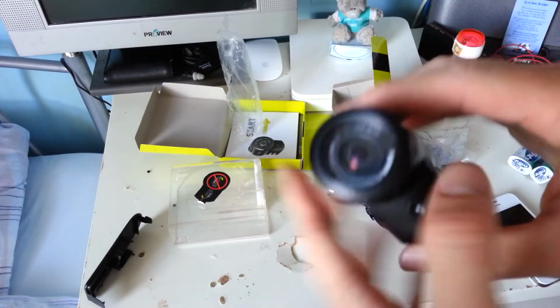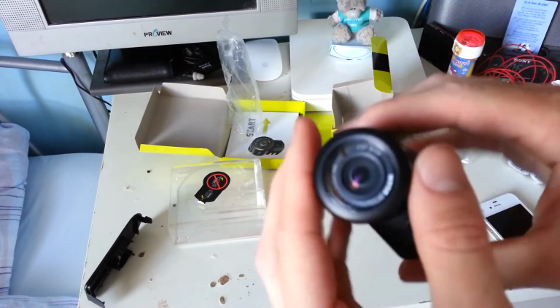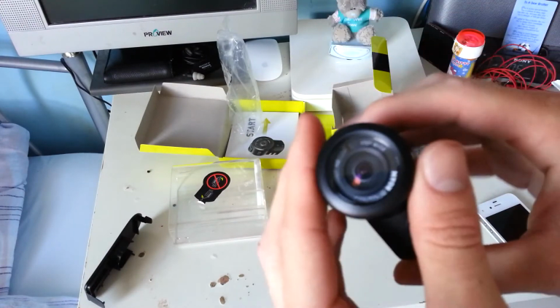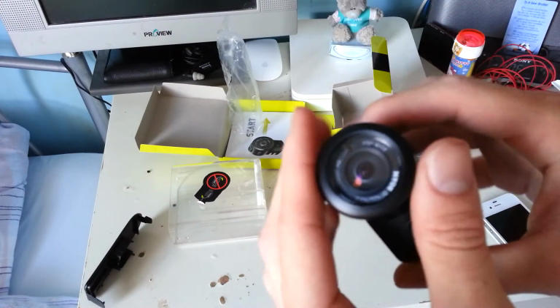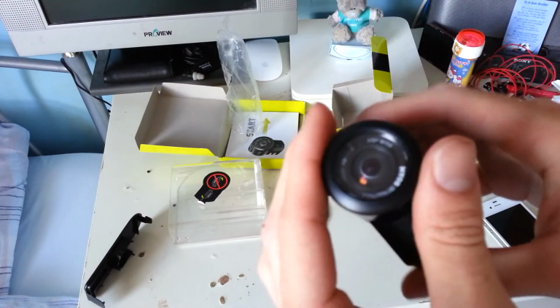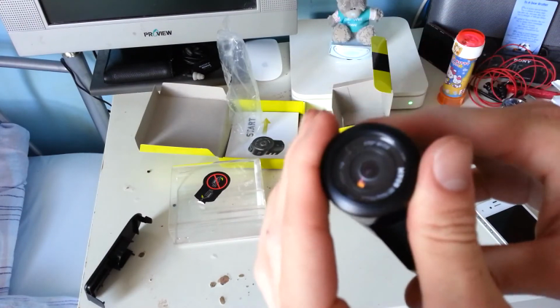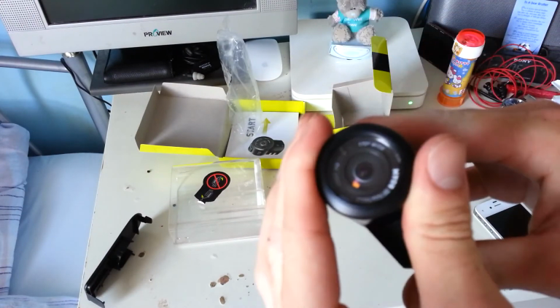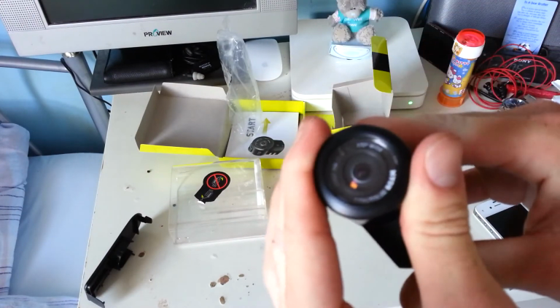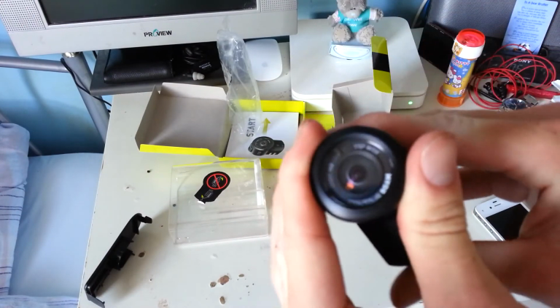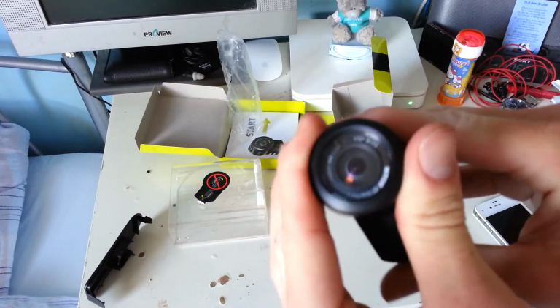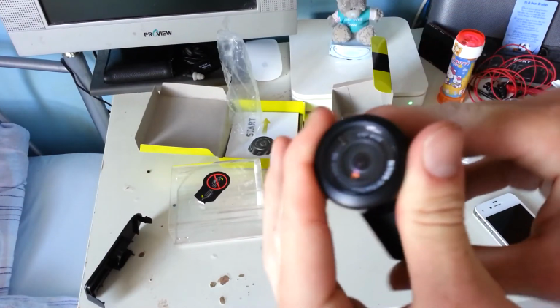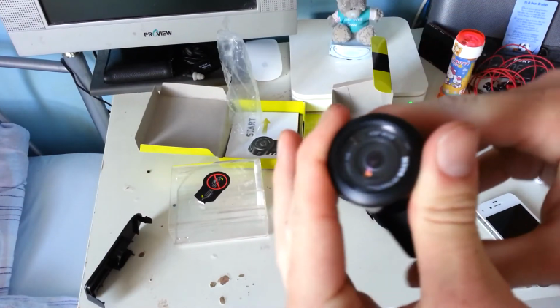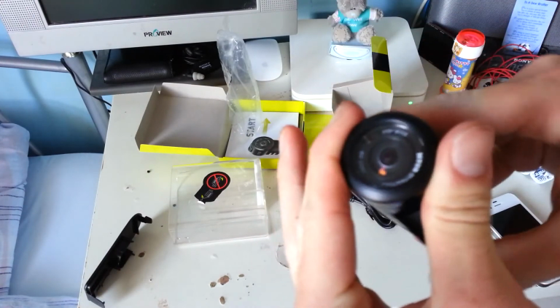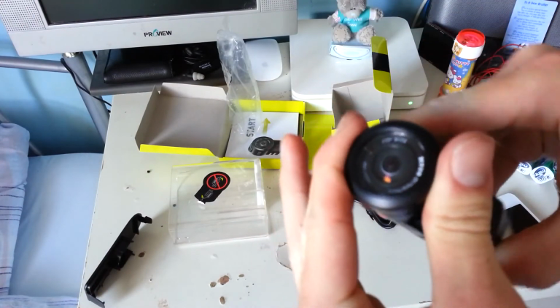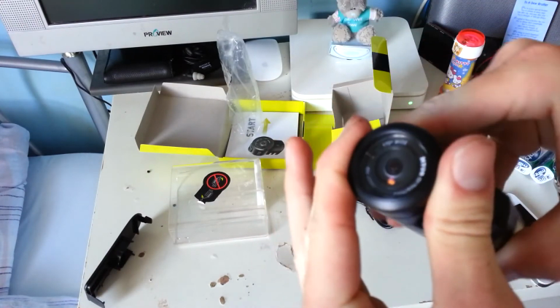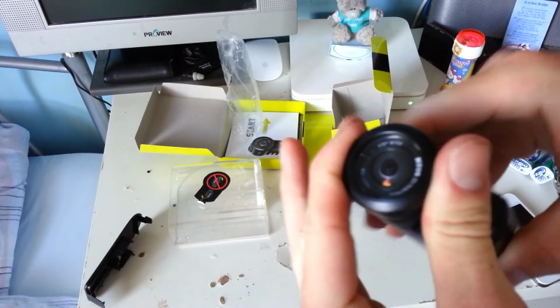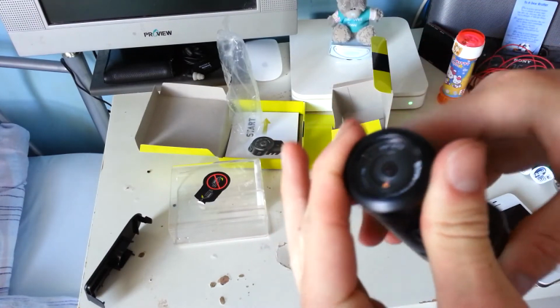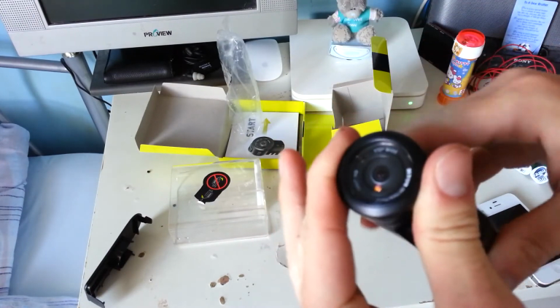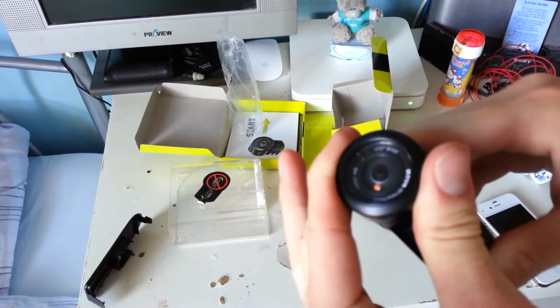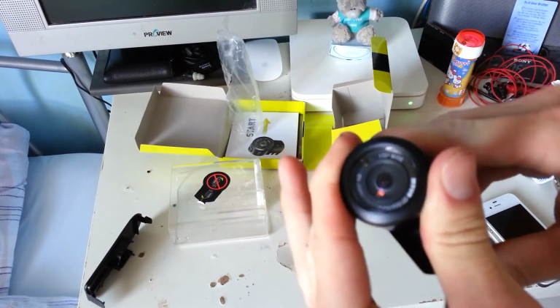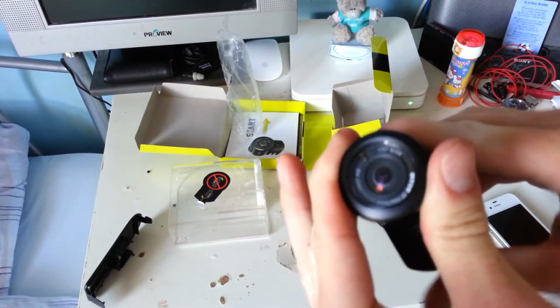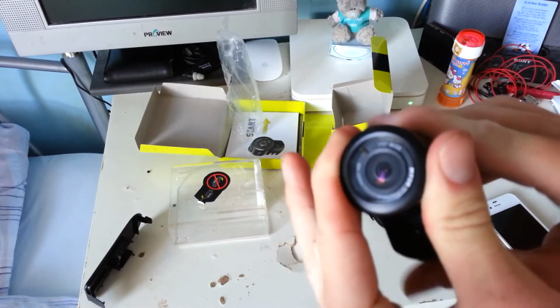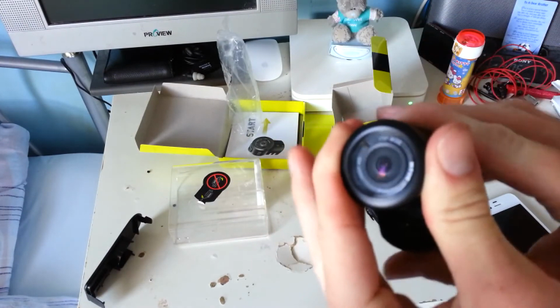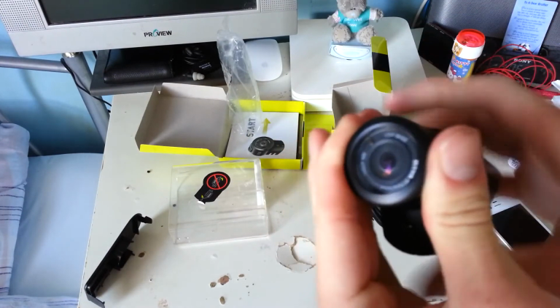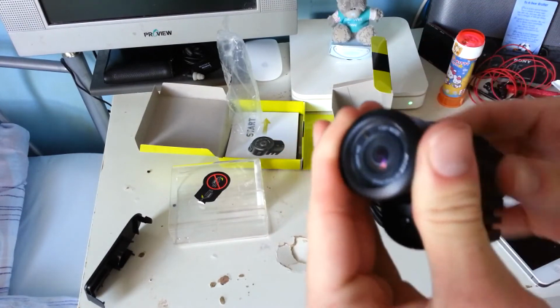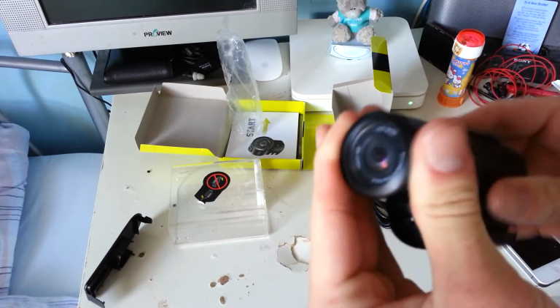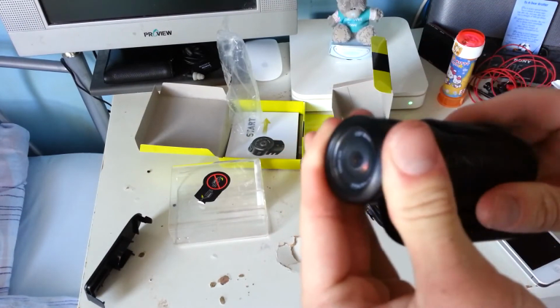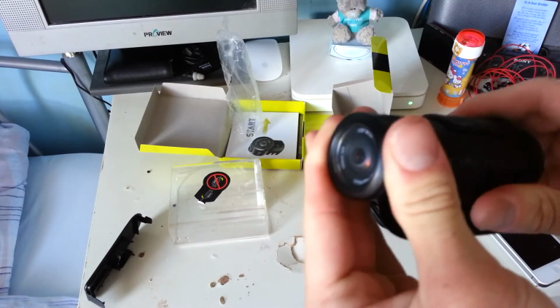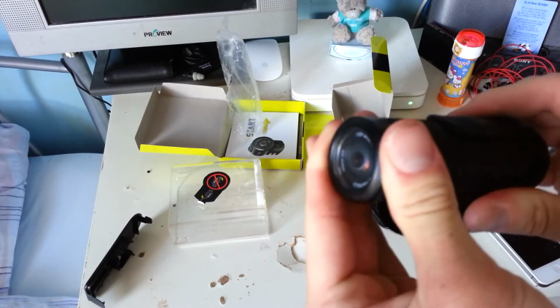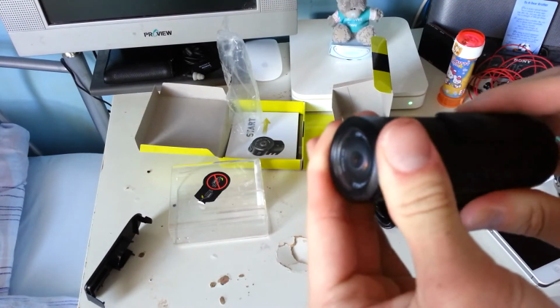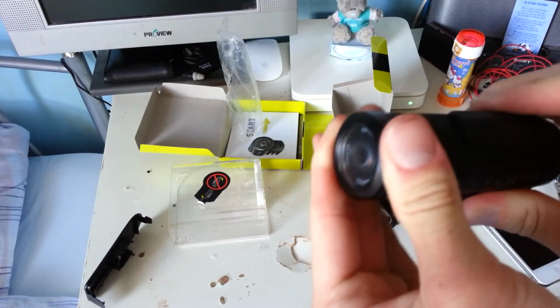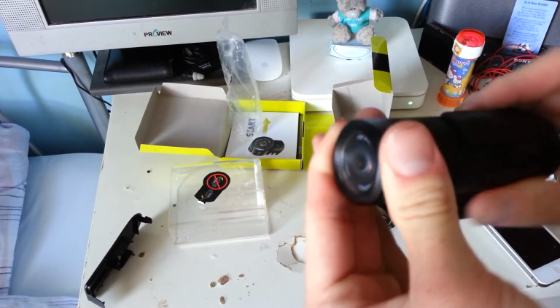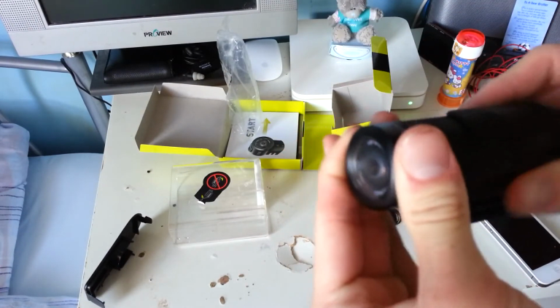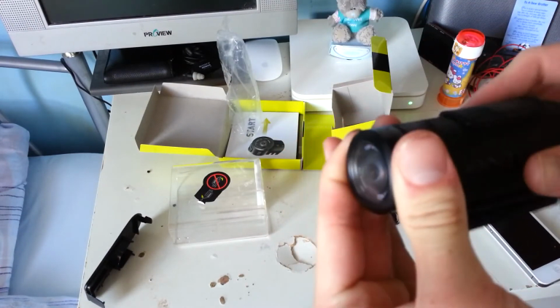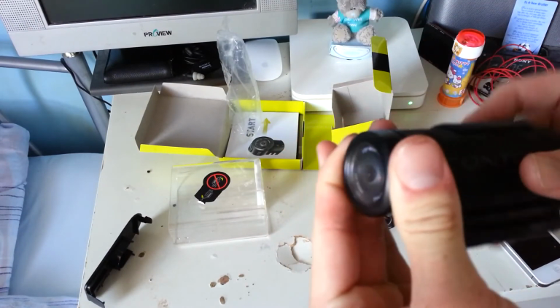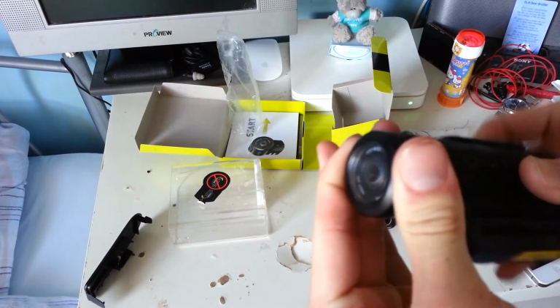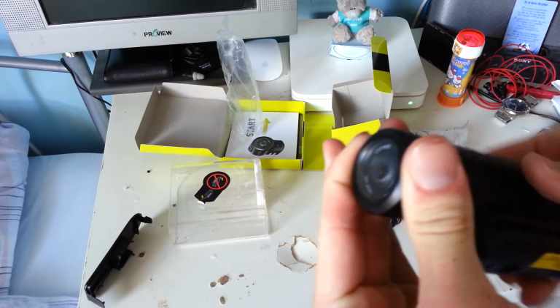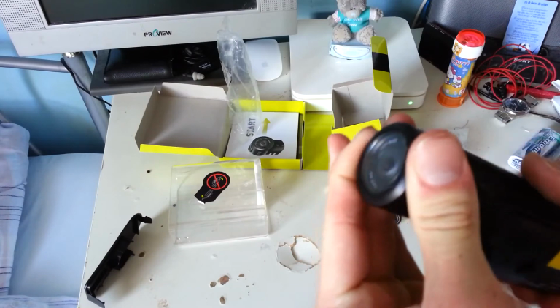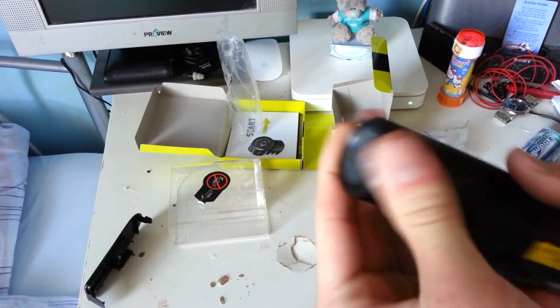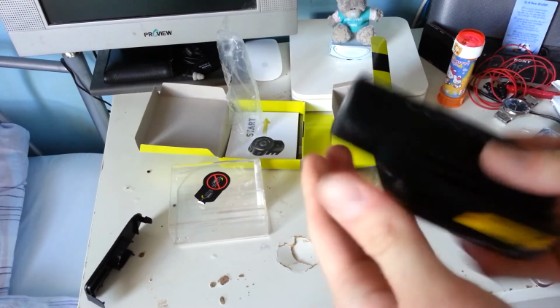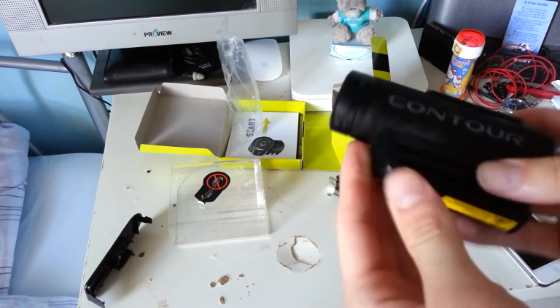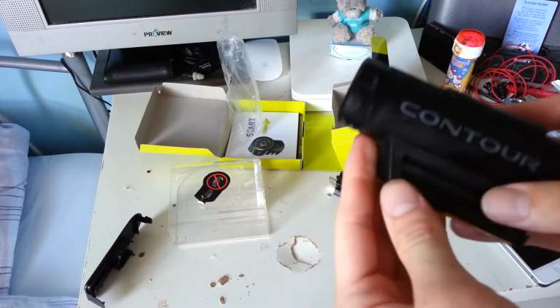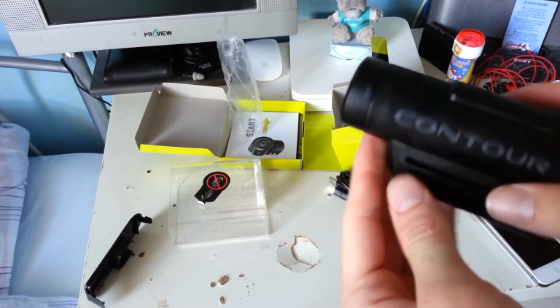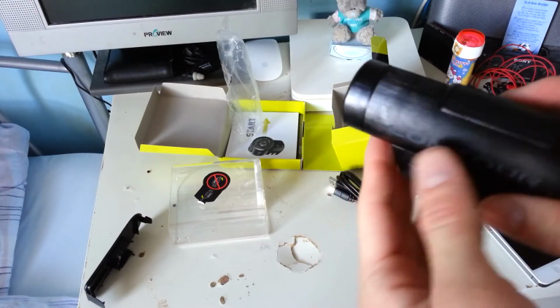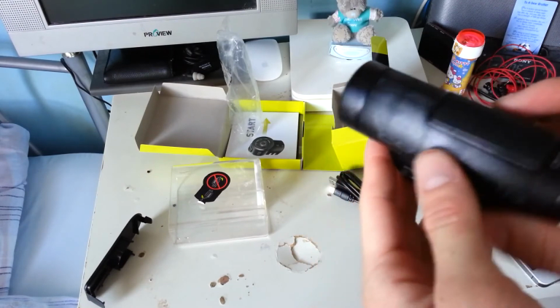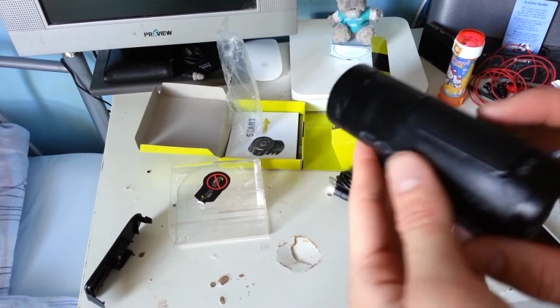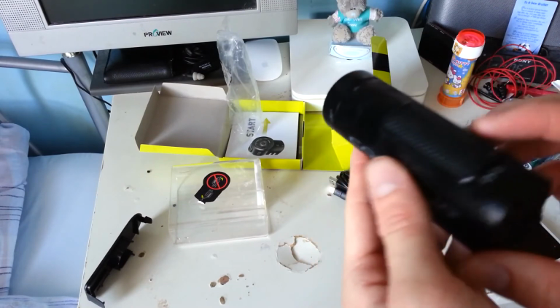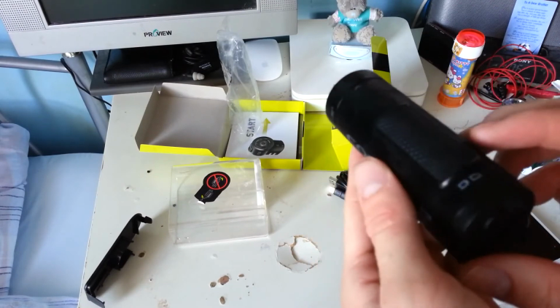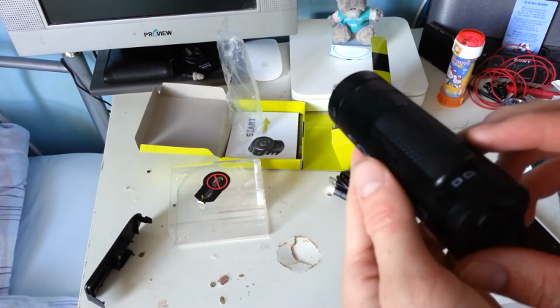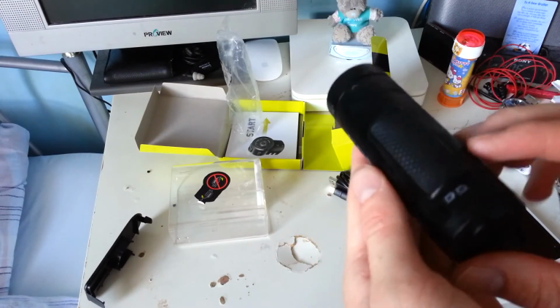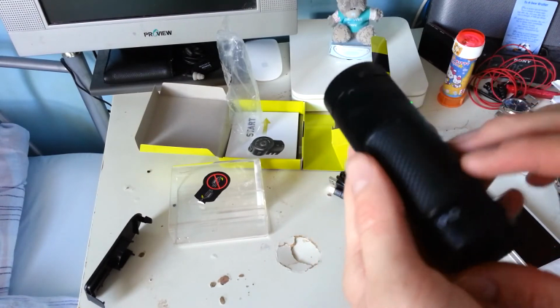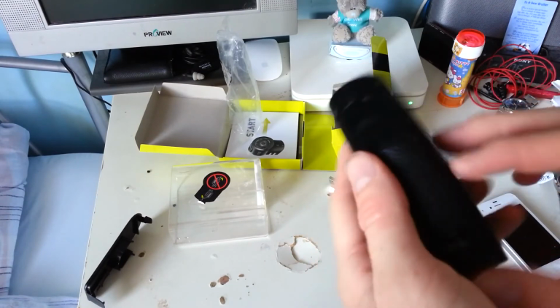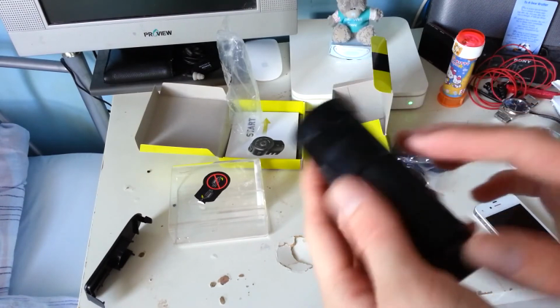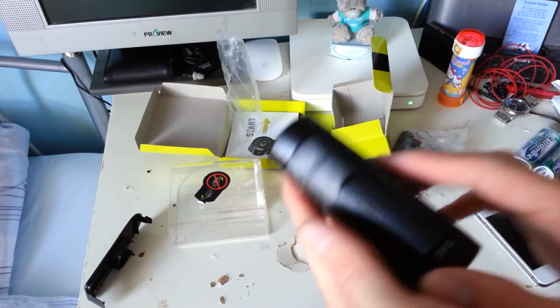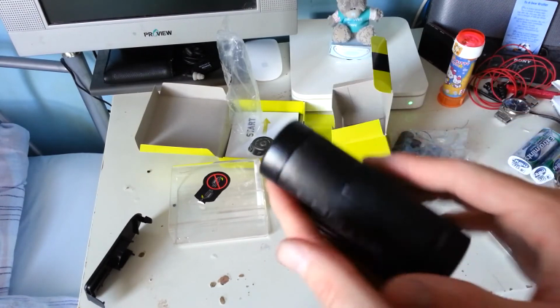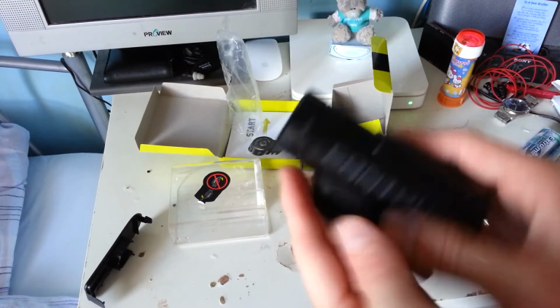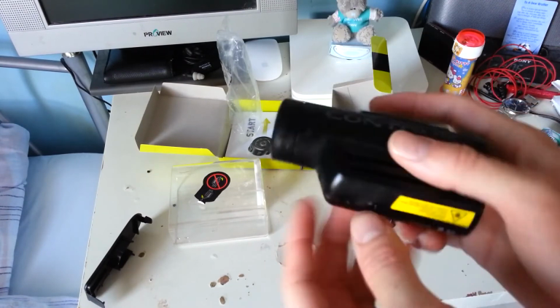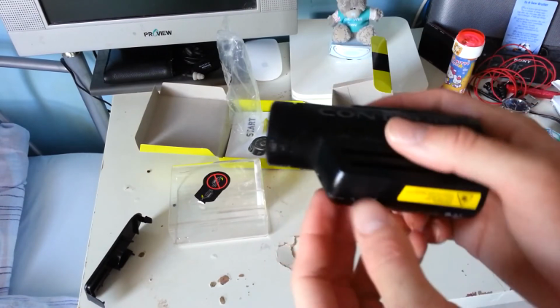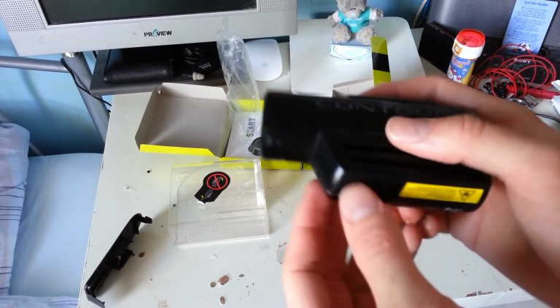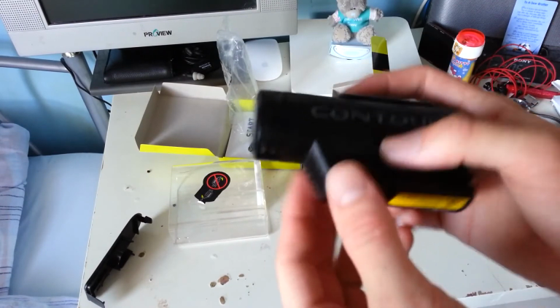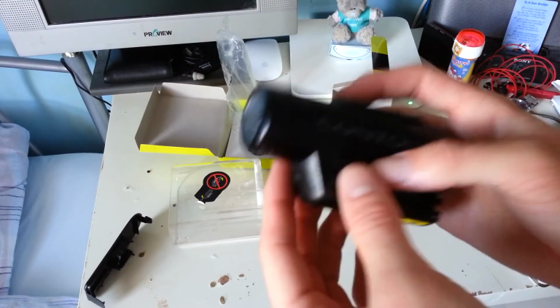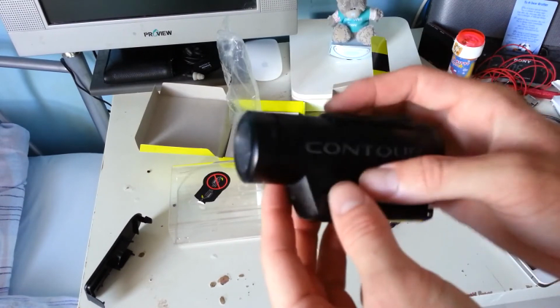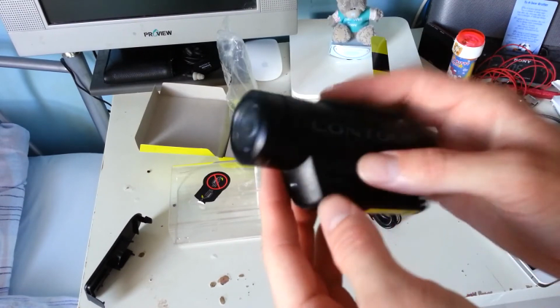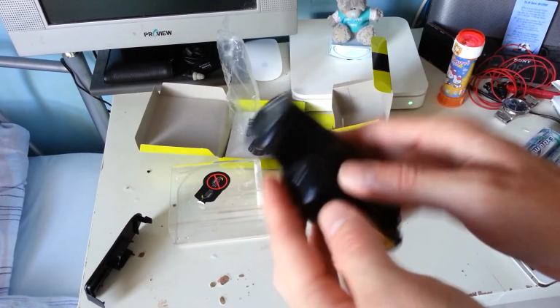The lens rotates as well, so your camera can be pointed at any angle whatsoever and your camera will still face the right way.